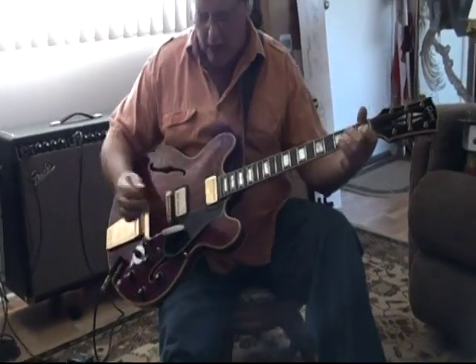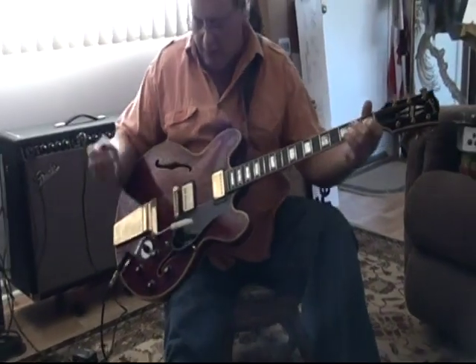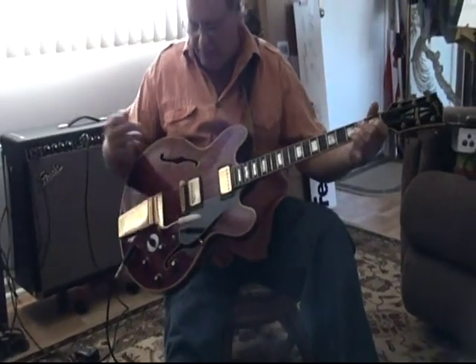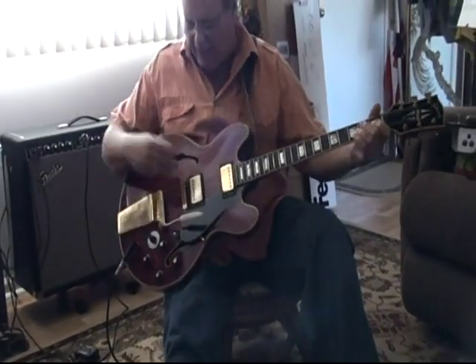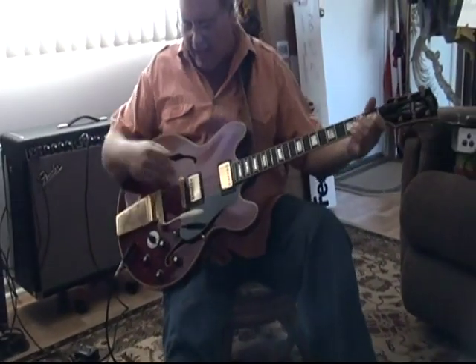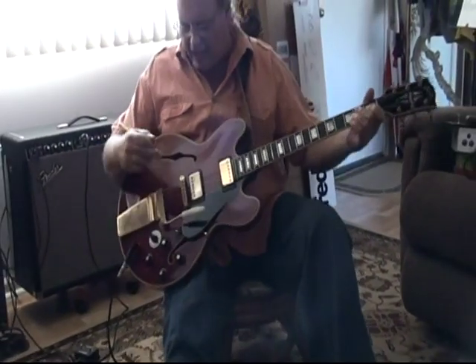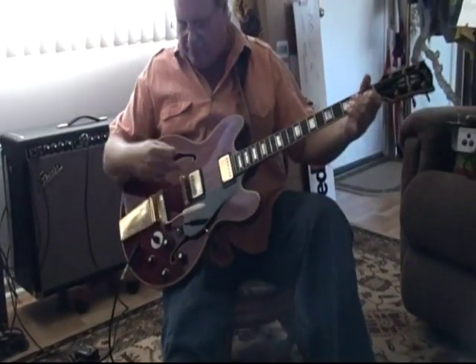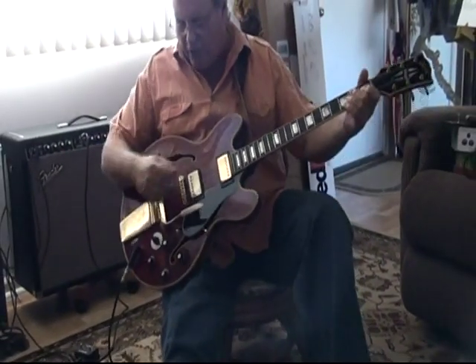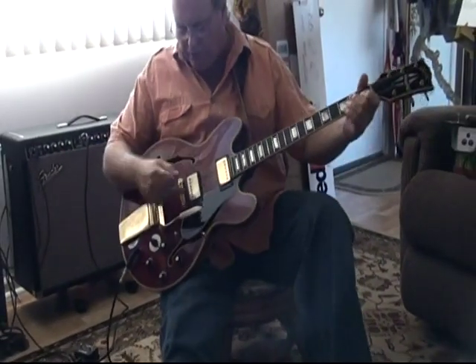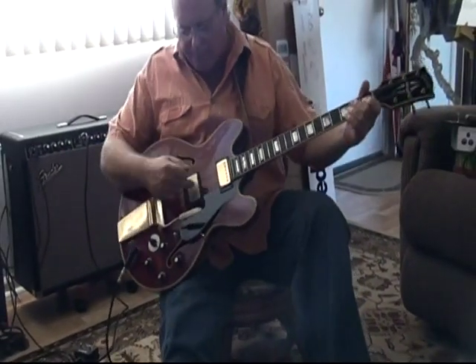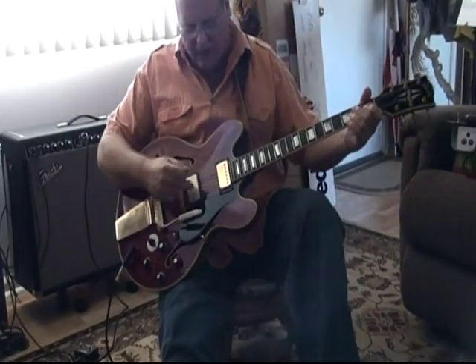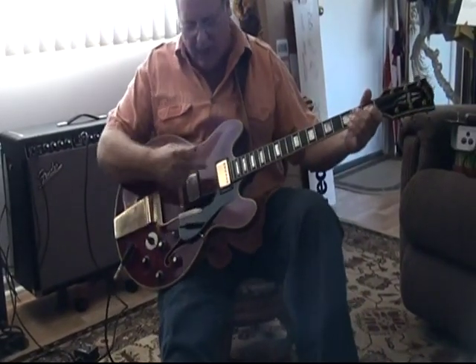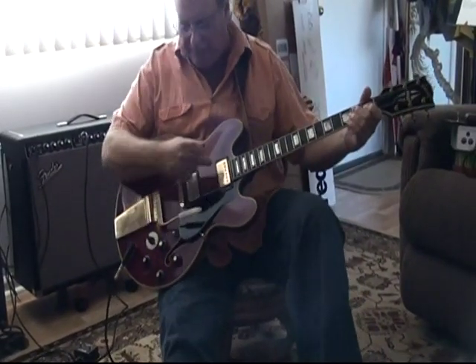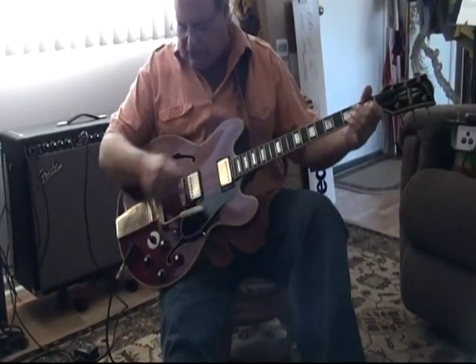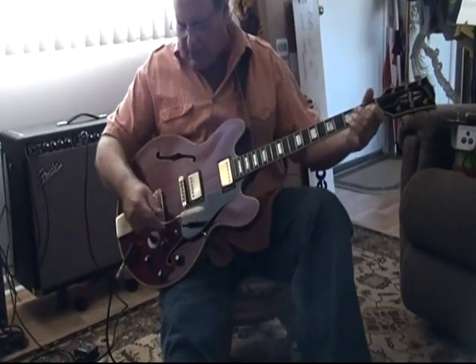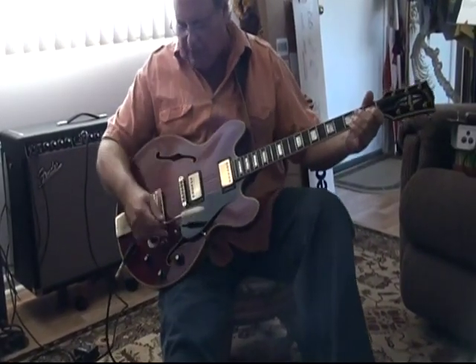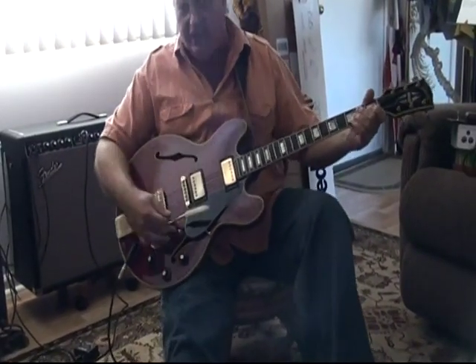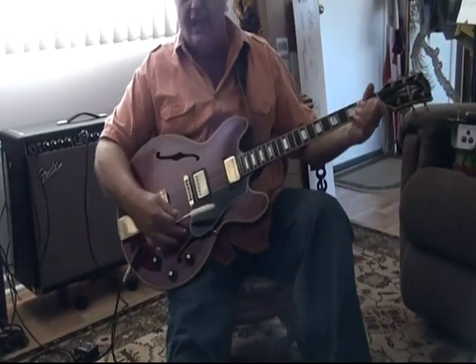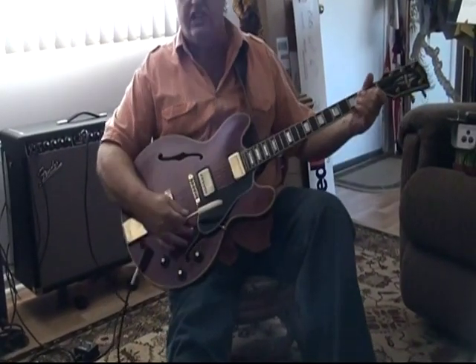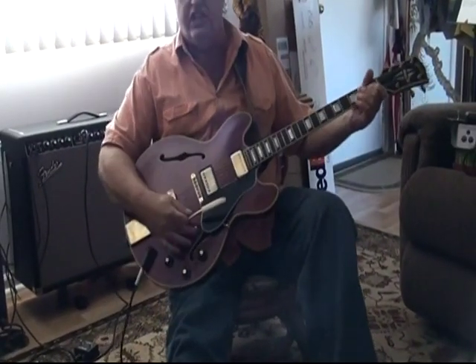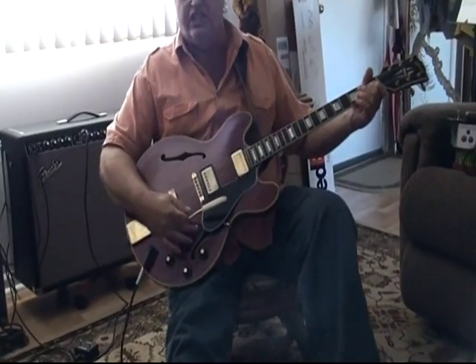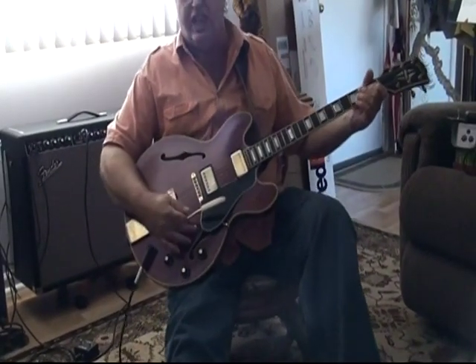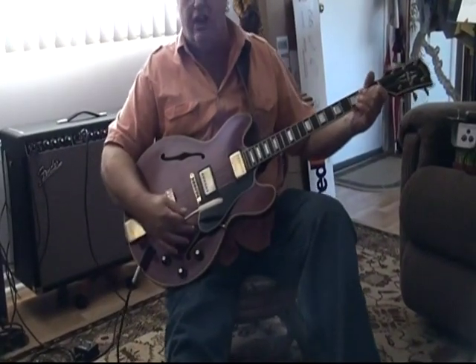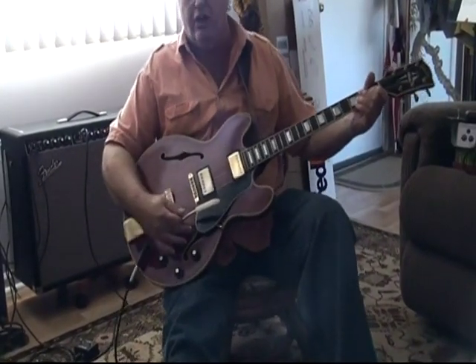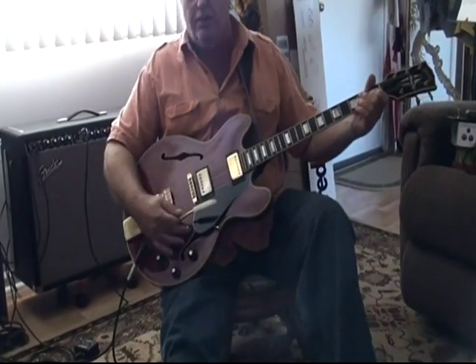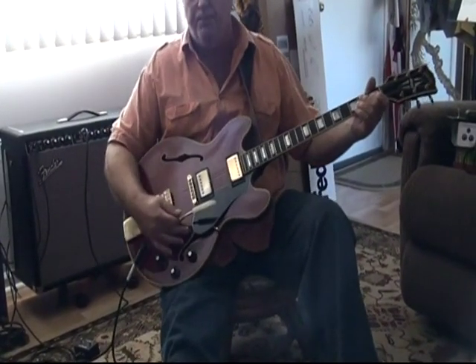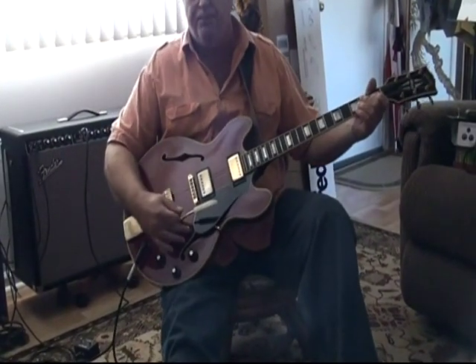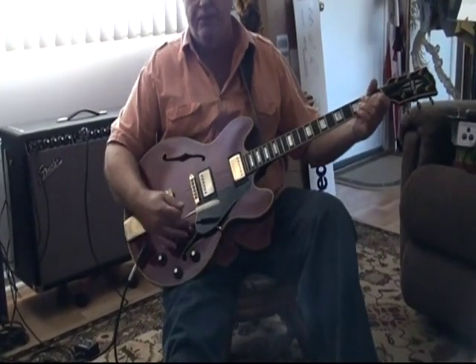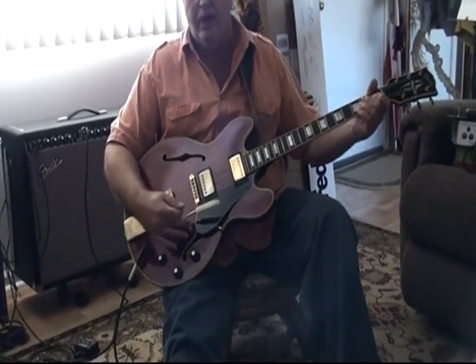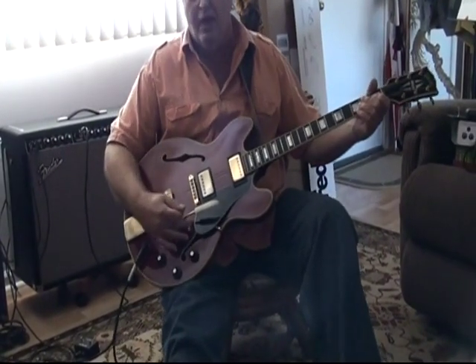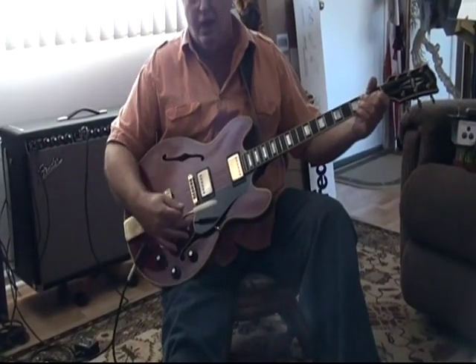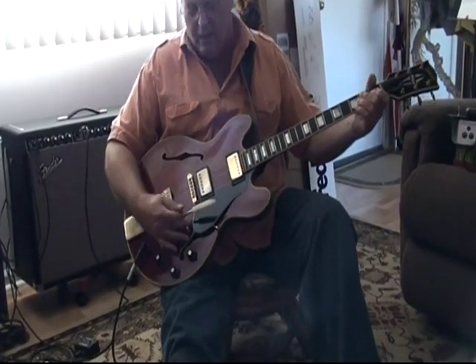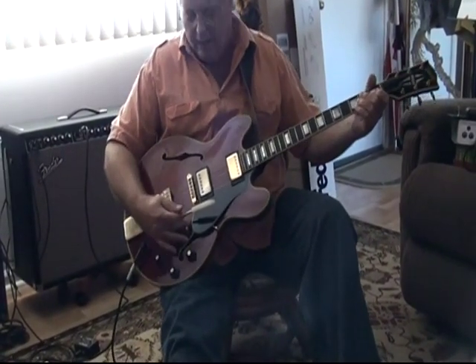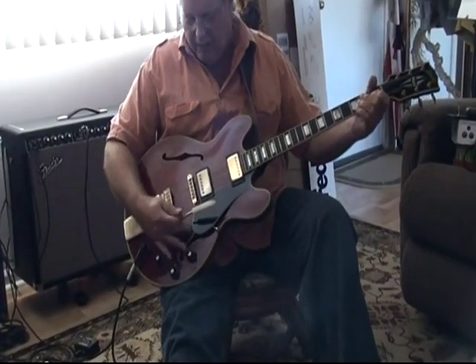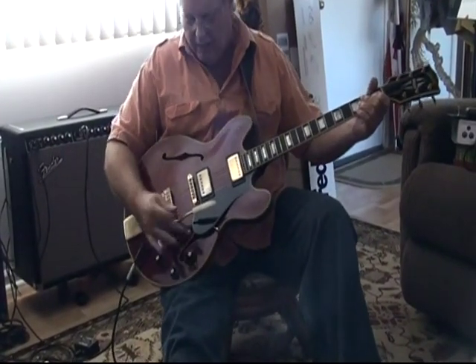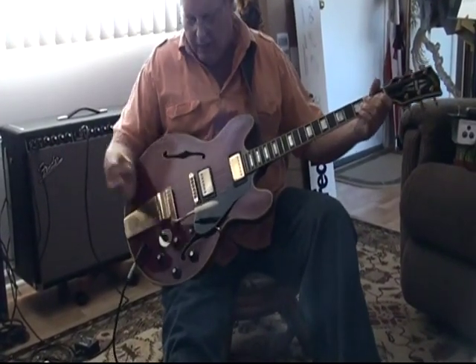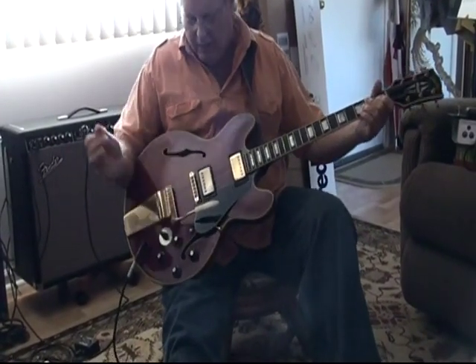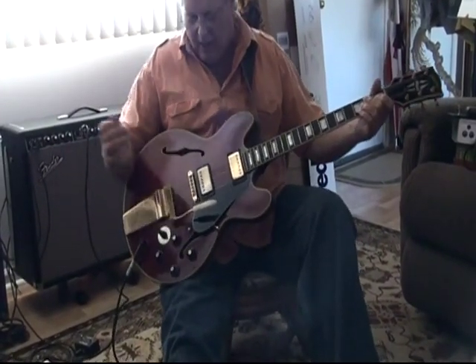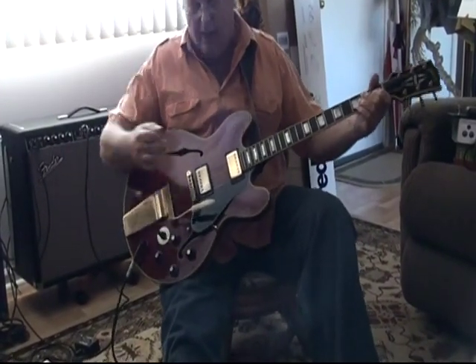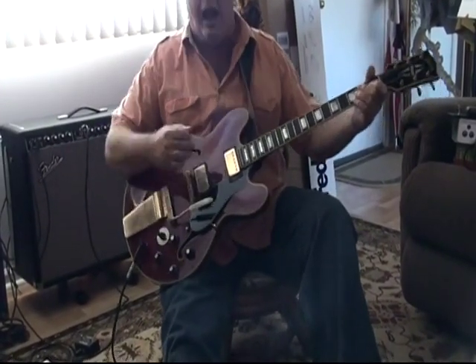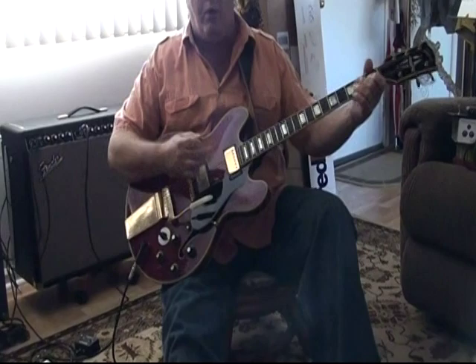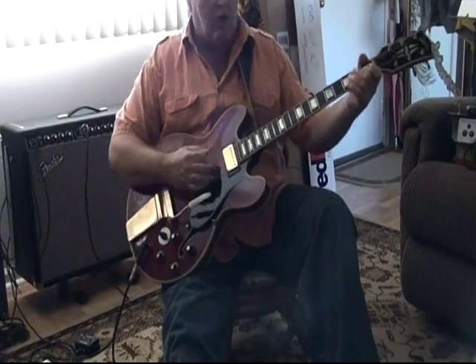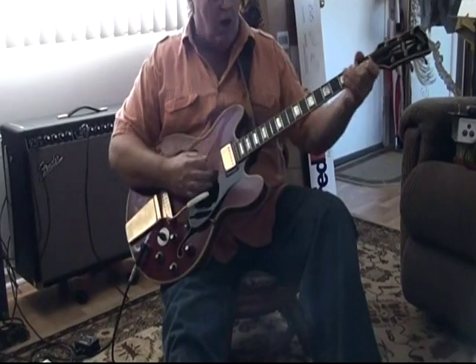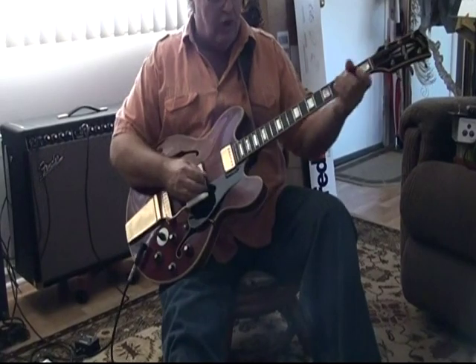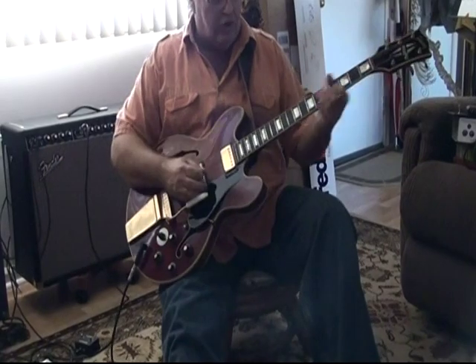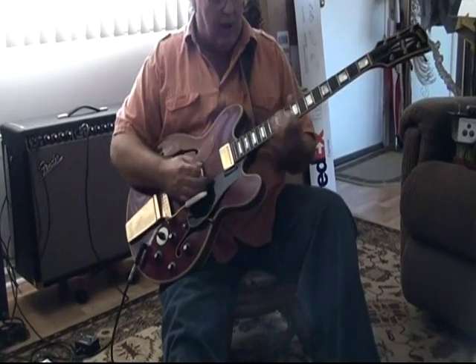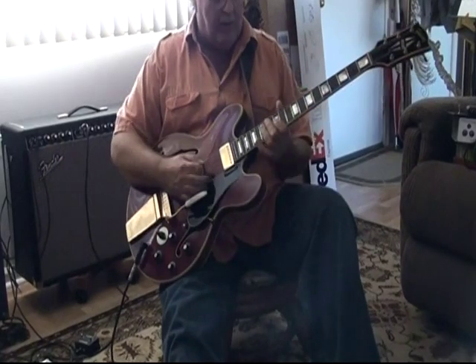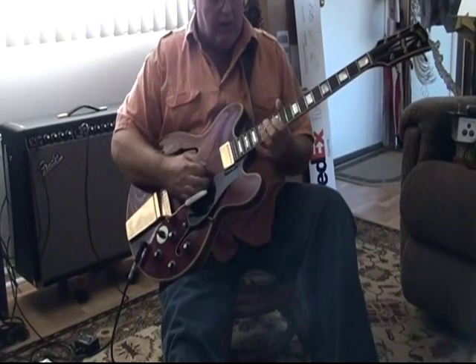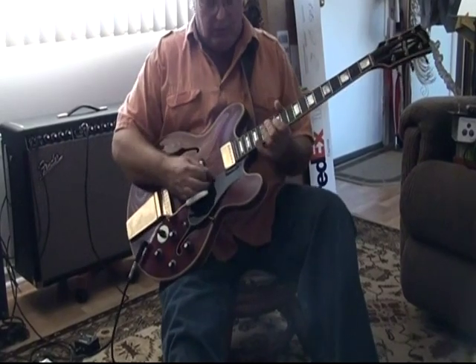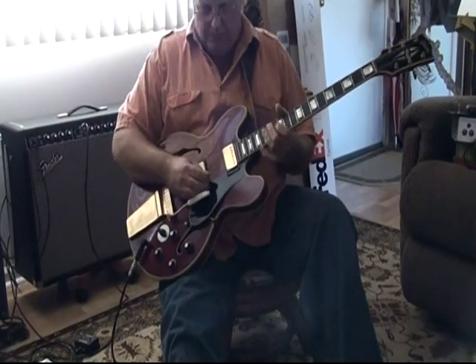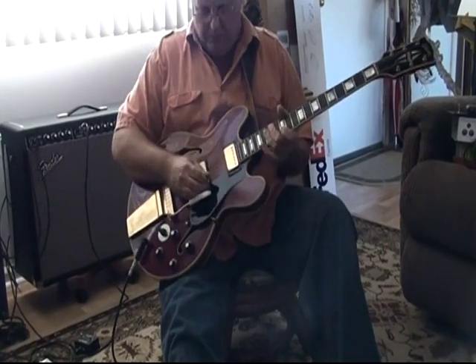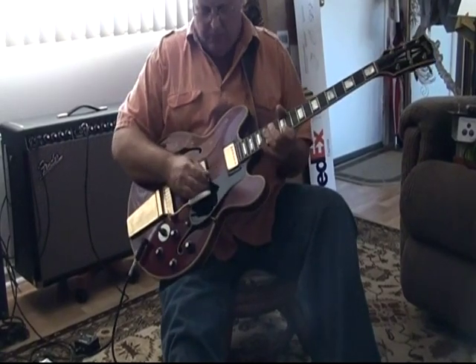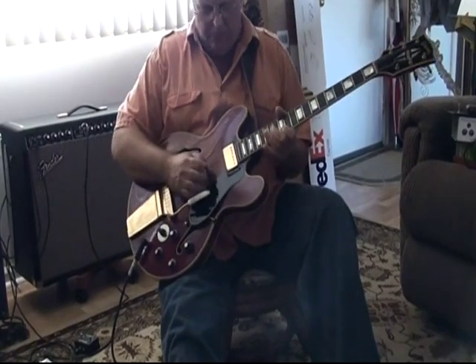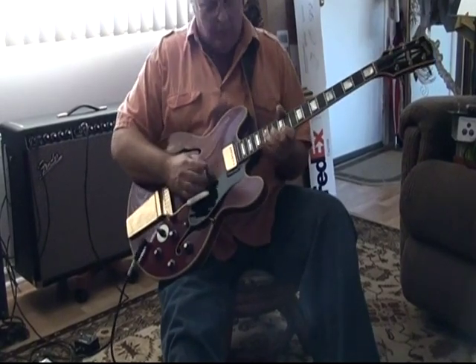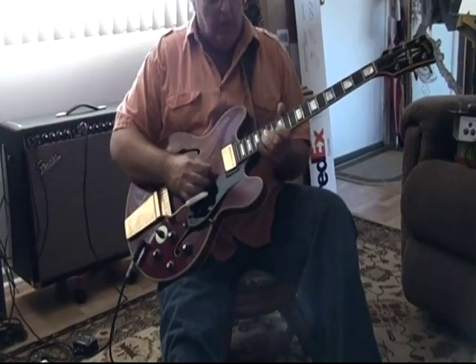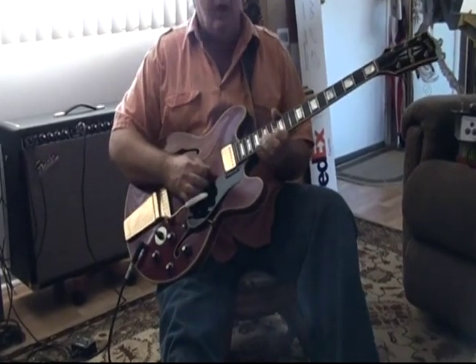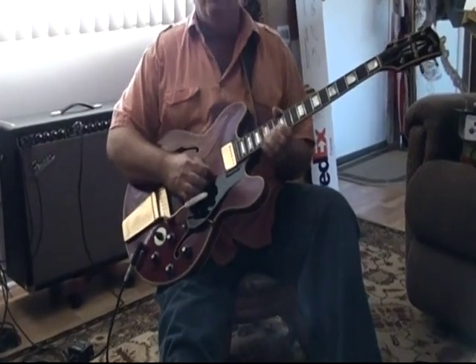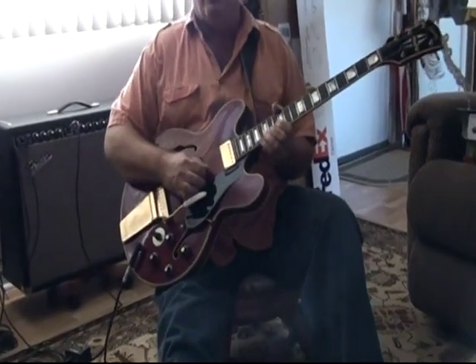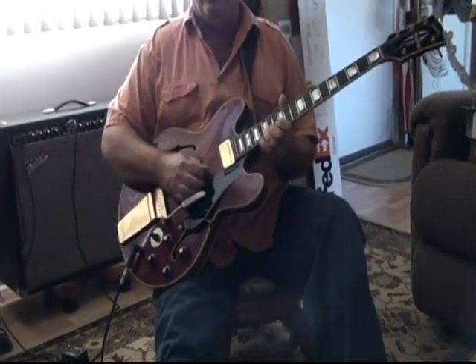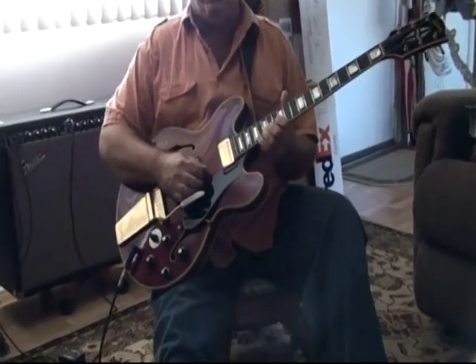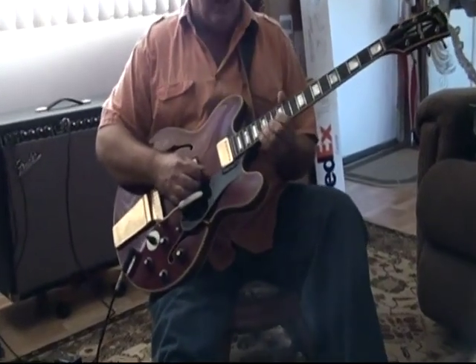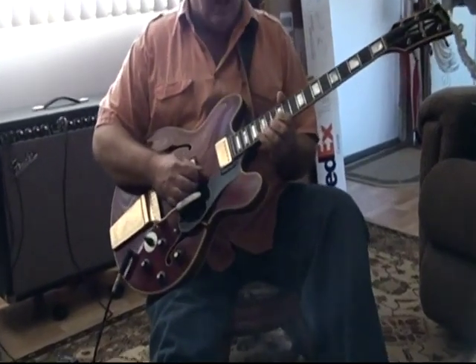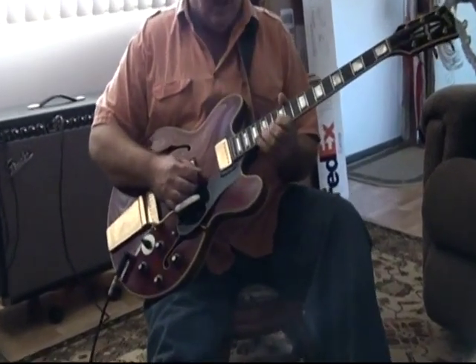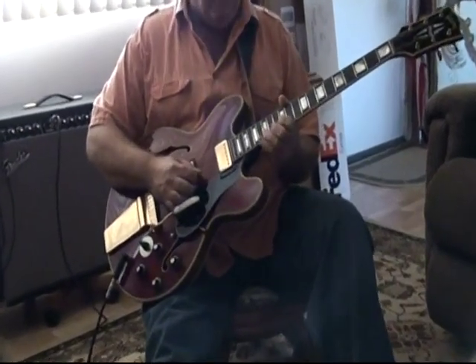And that's both pickups, that's in the center, and now we're going to treble bridge pickups.